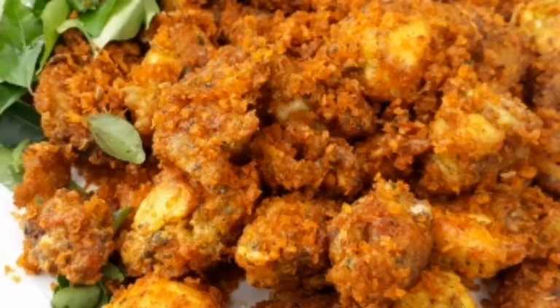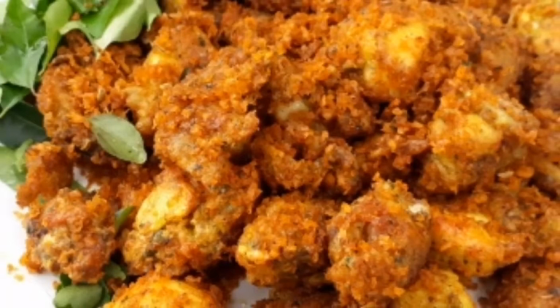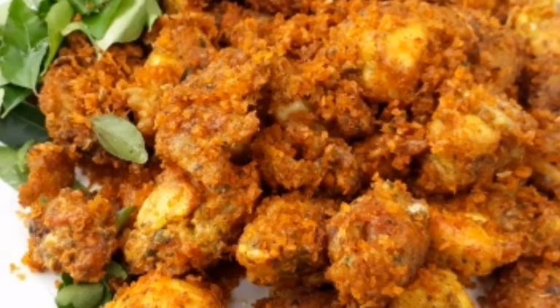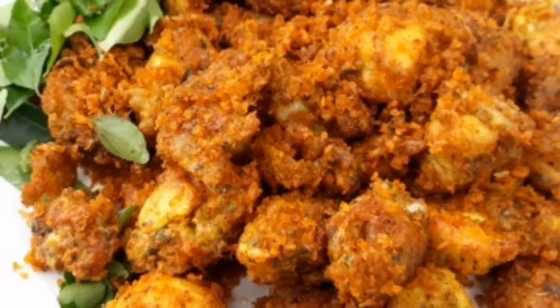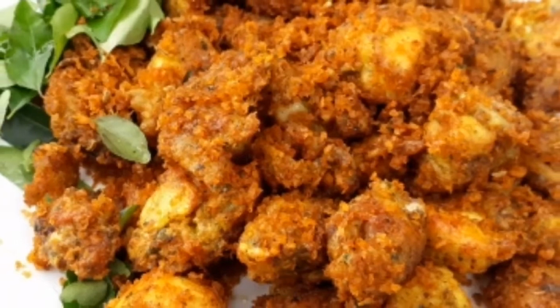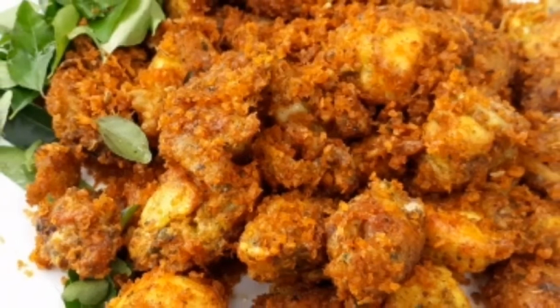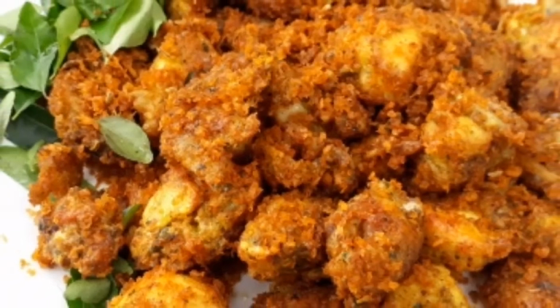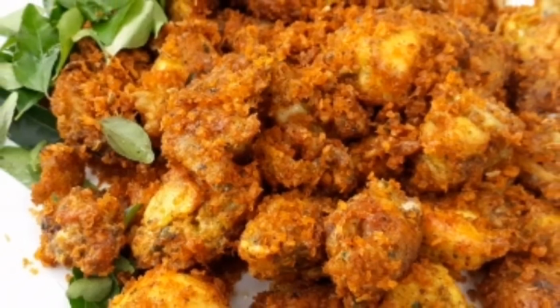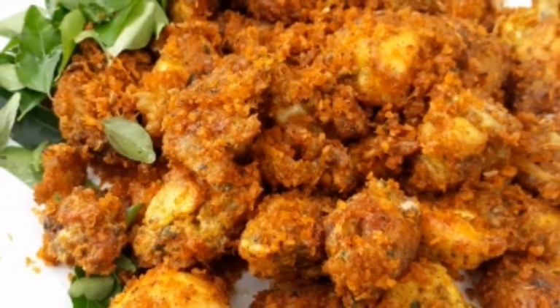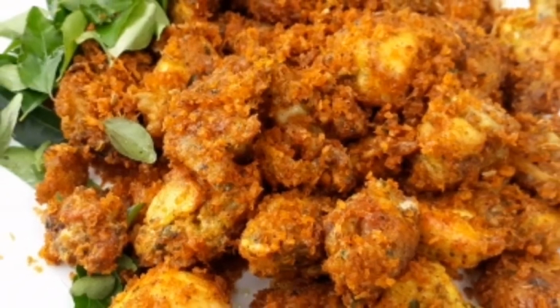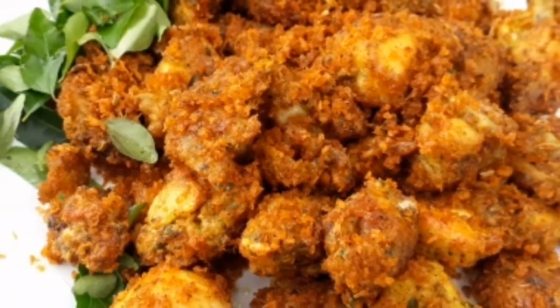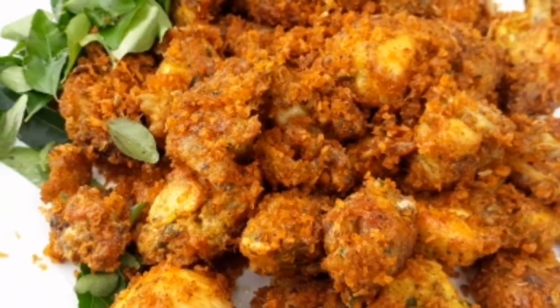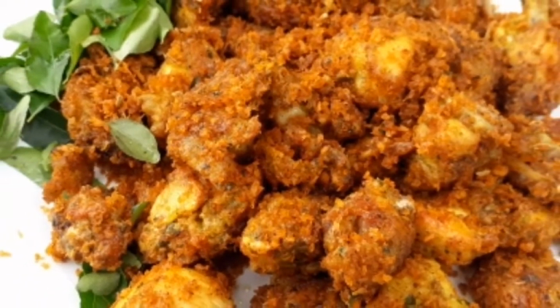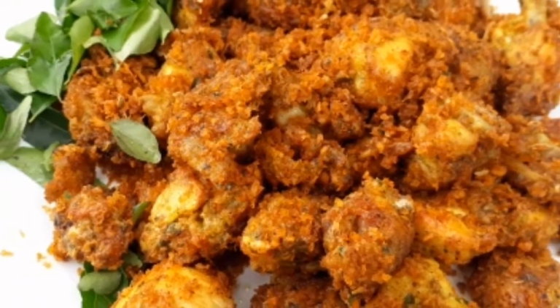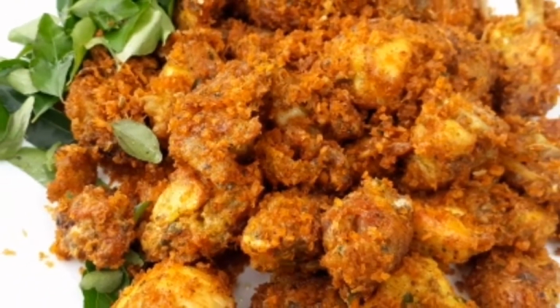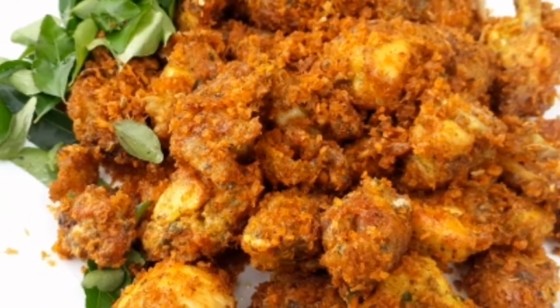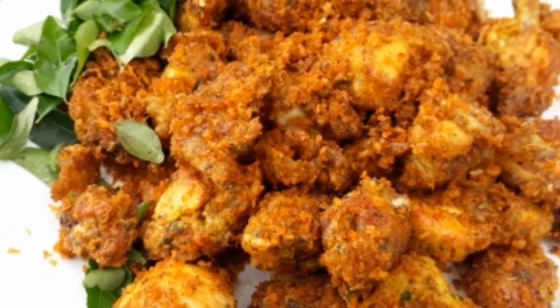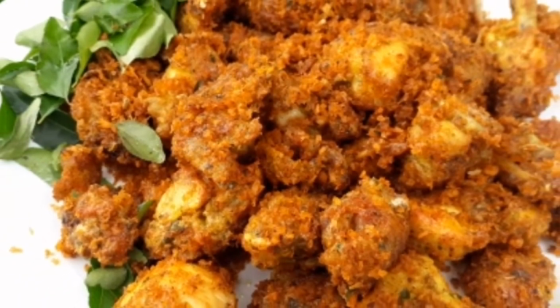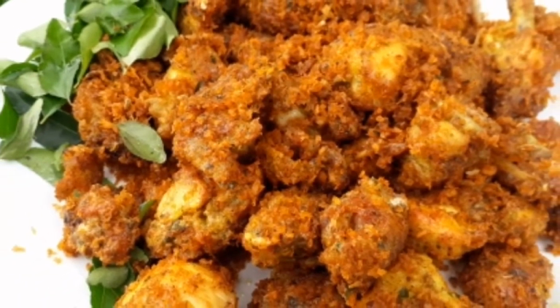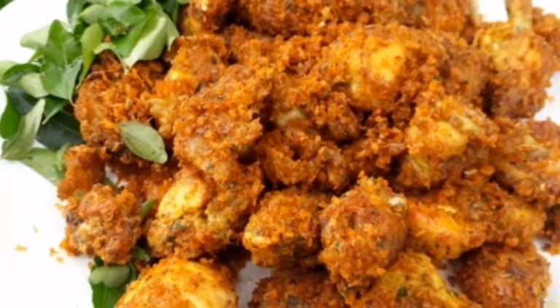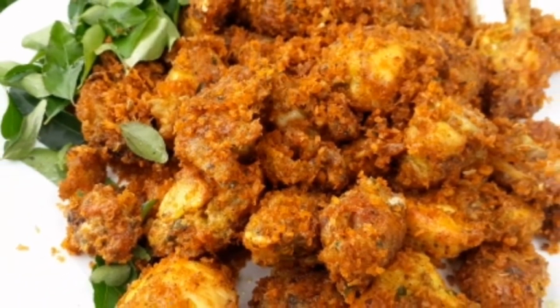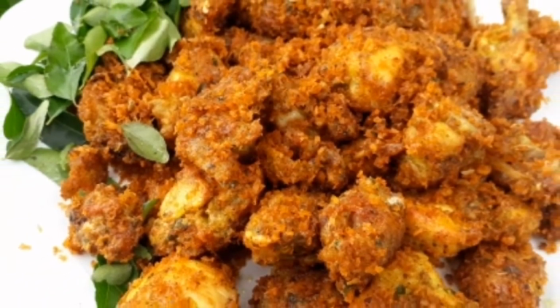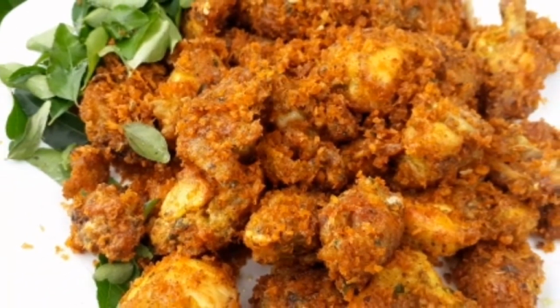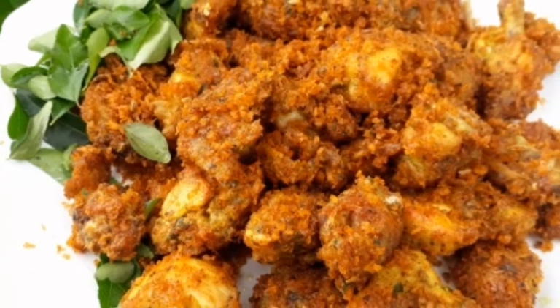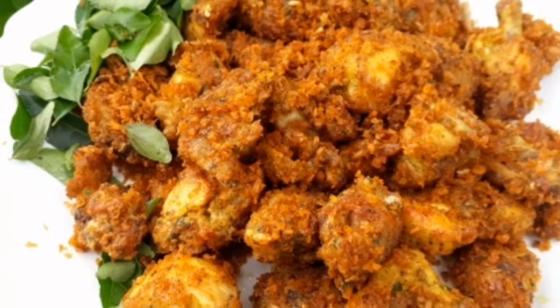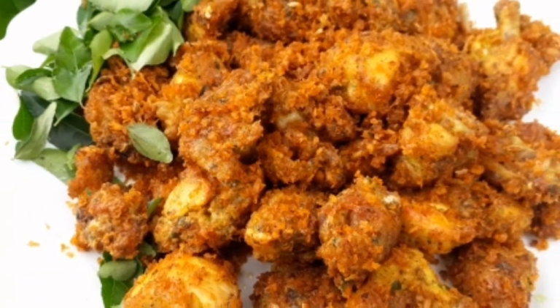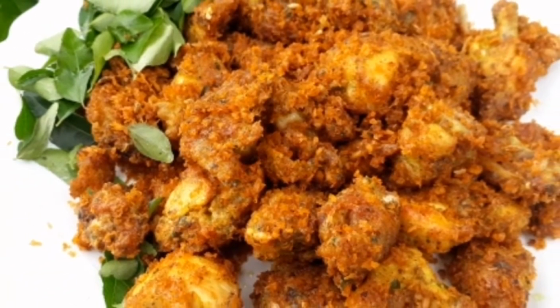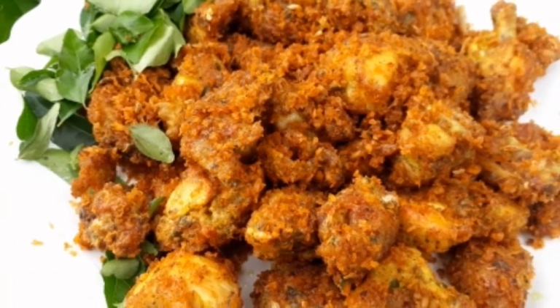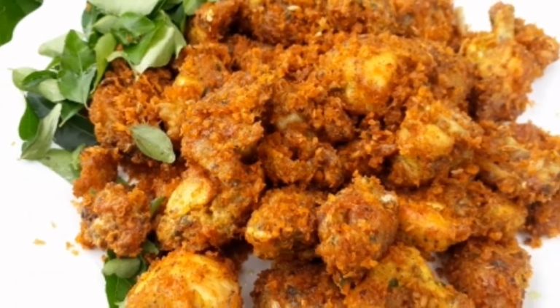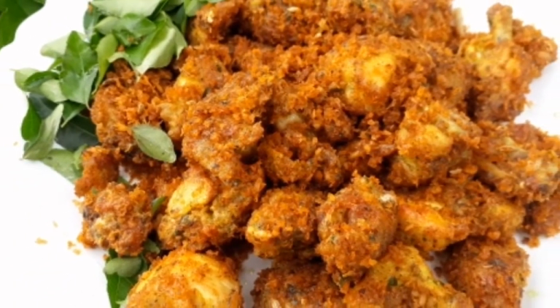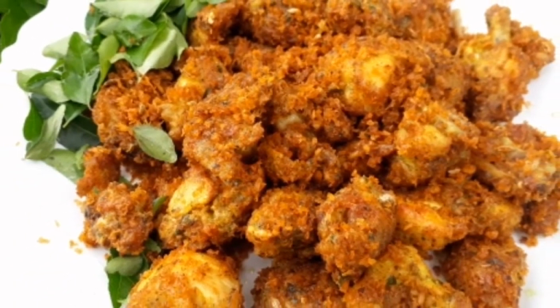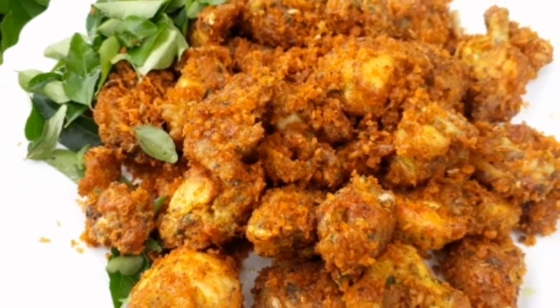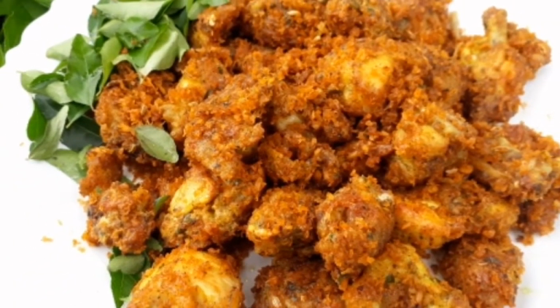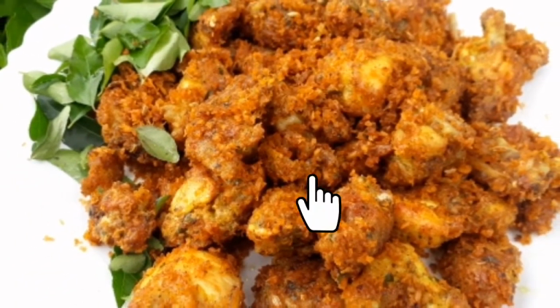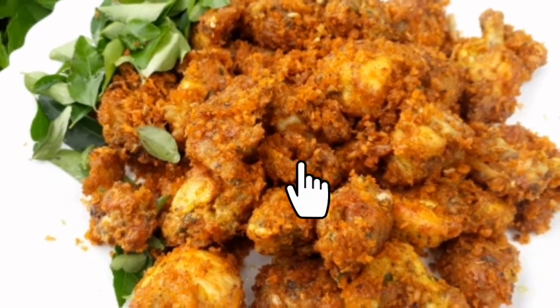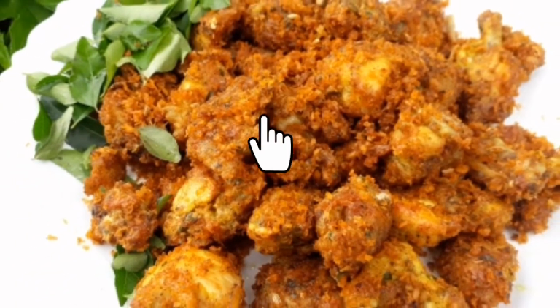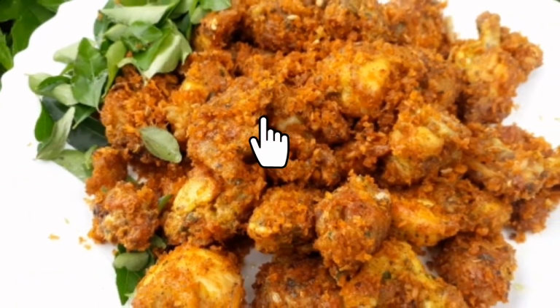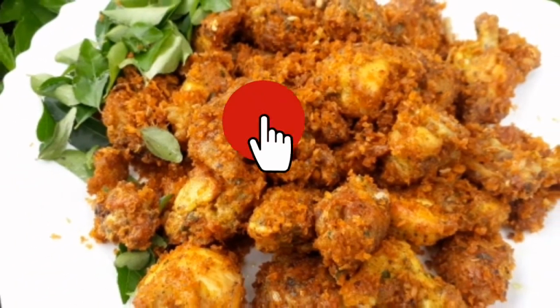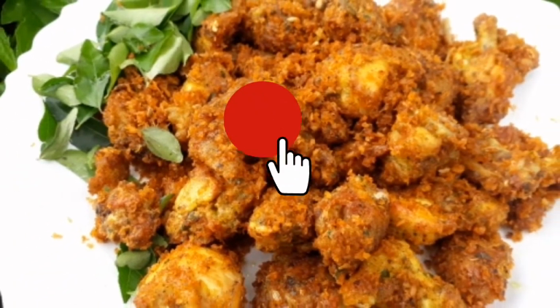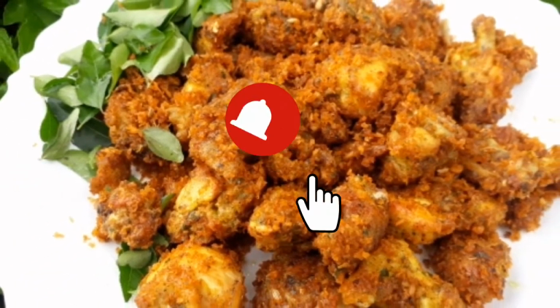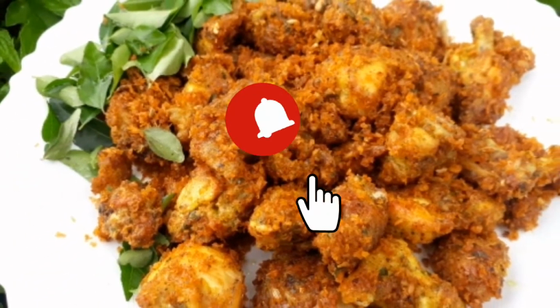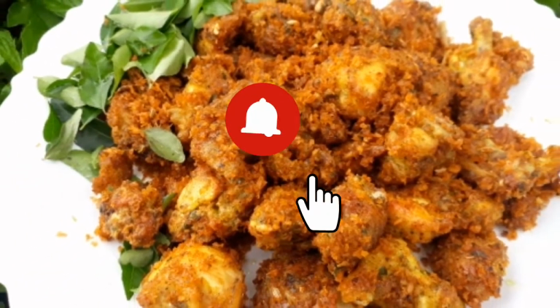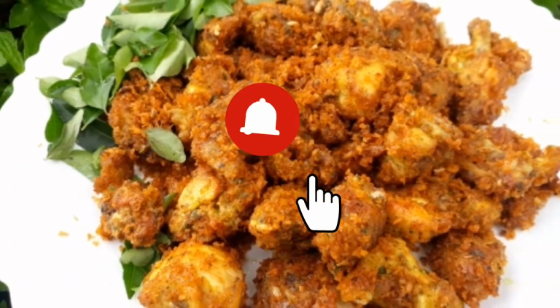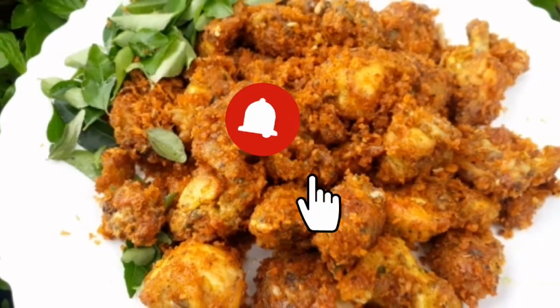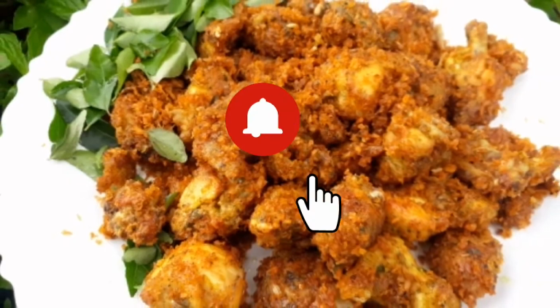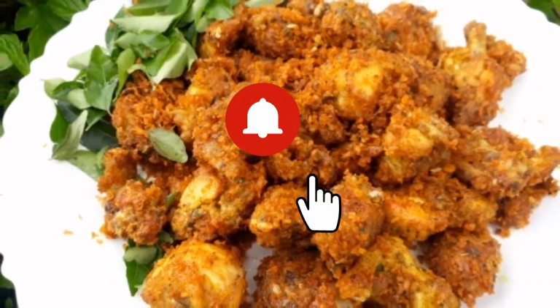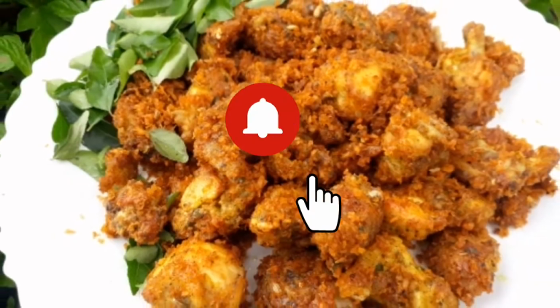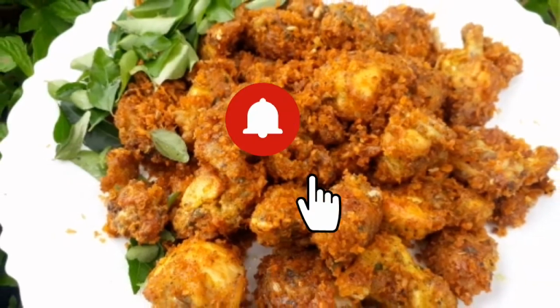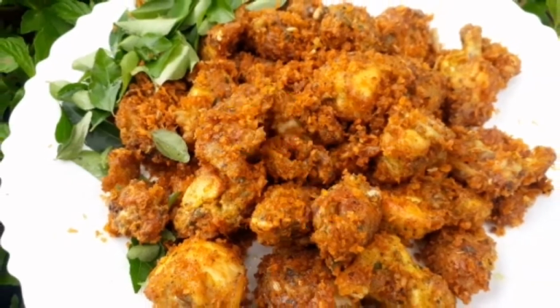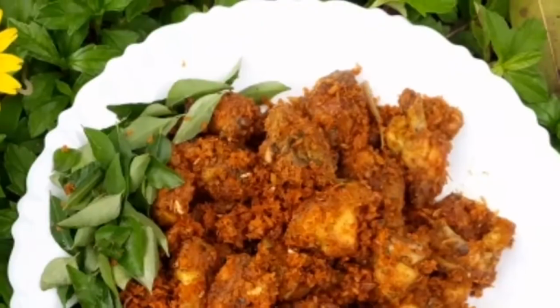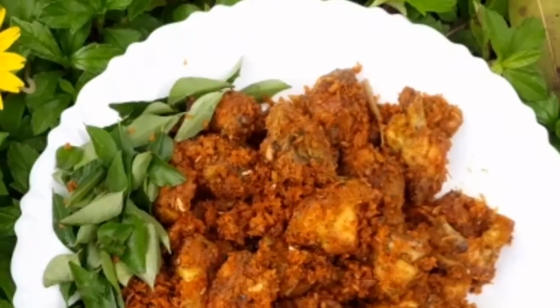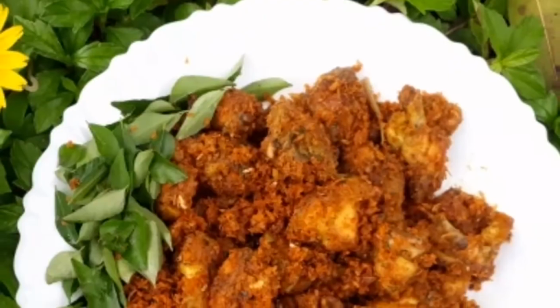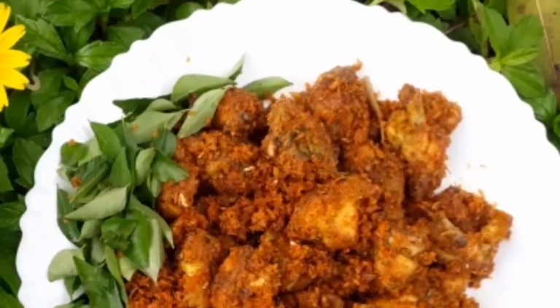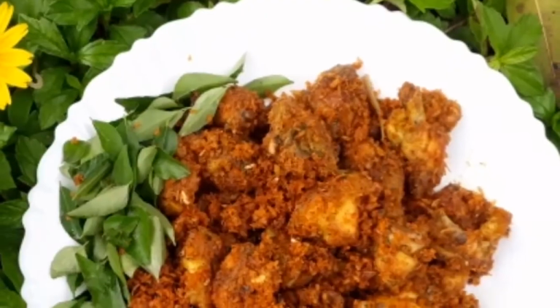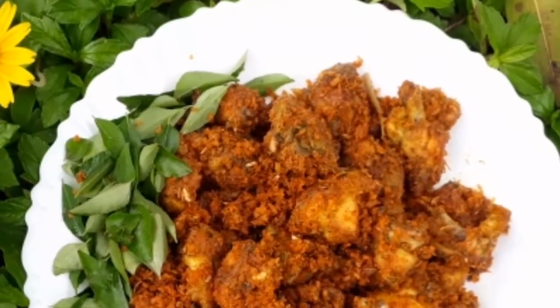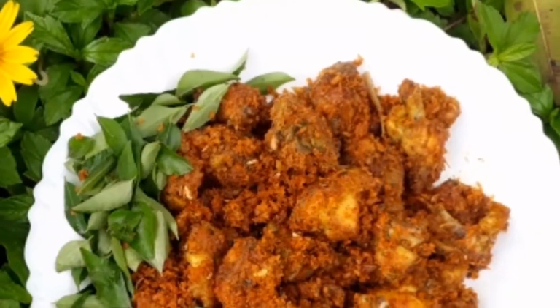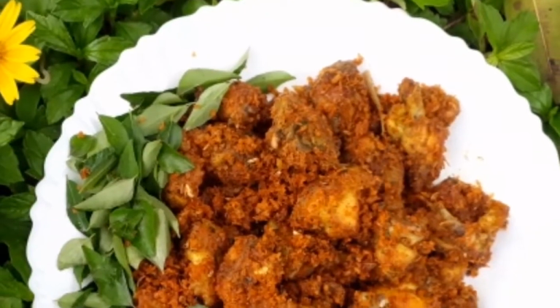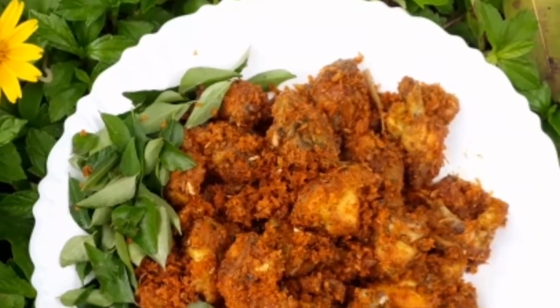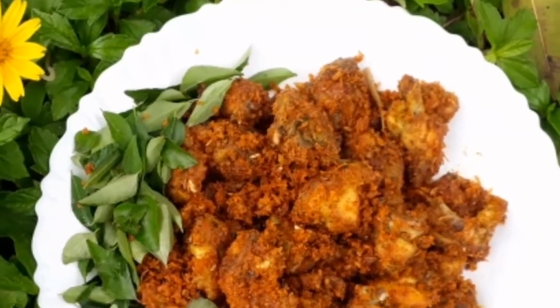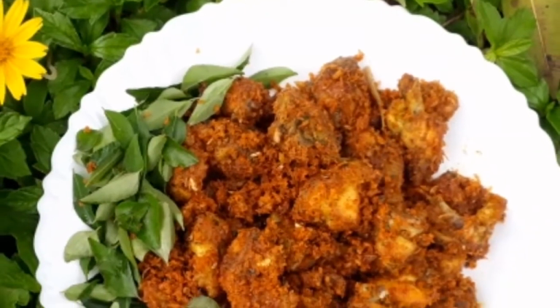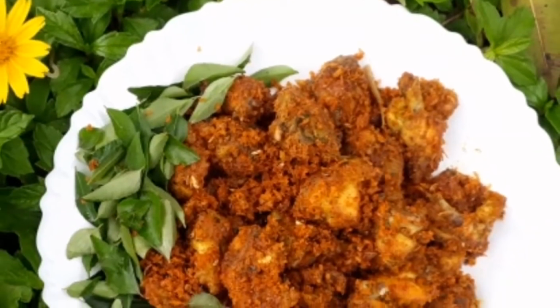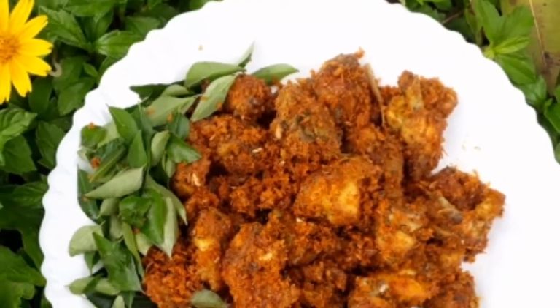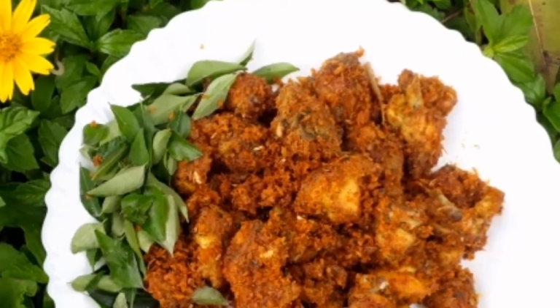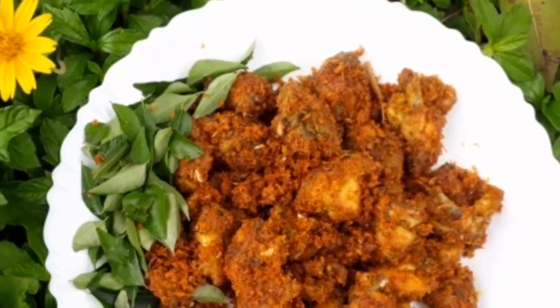Hi friends, today's video is a chicken recipe. I have a nice flavor of the chicken. The chicken is very good.